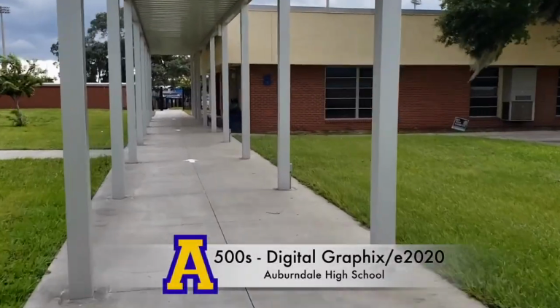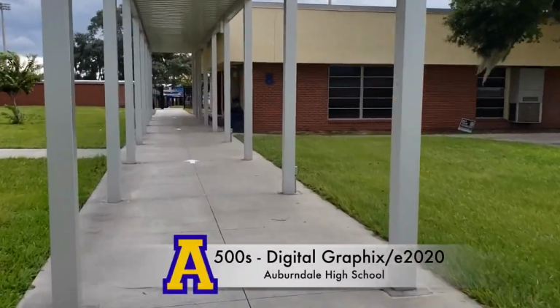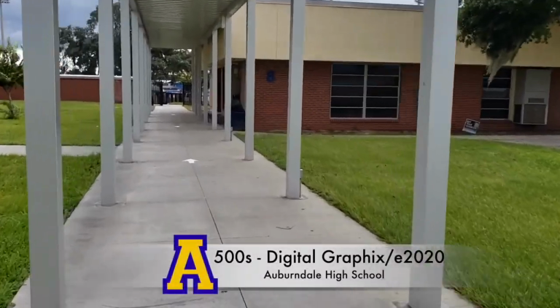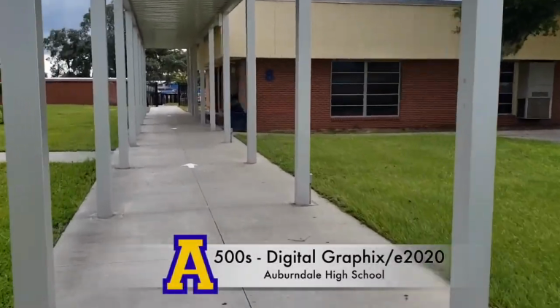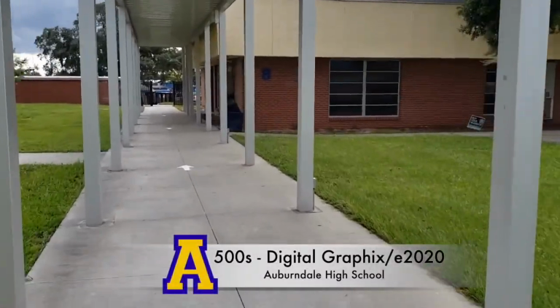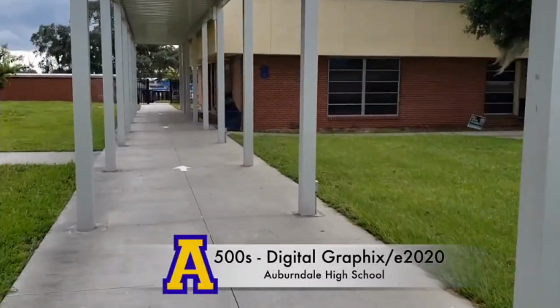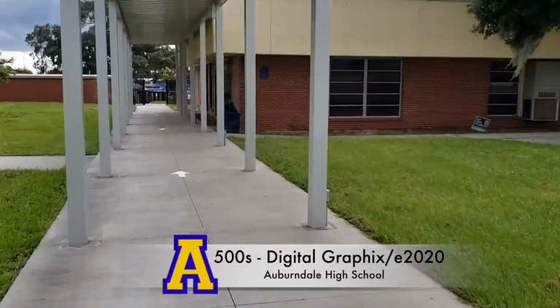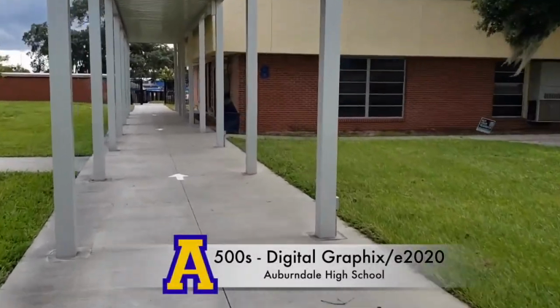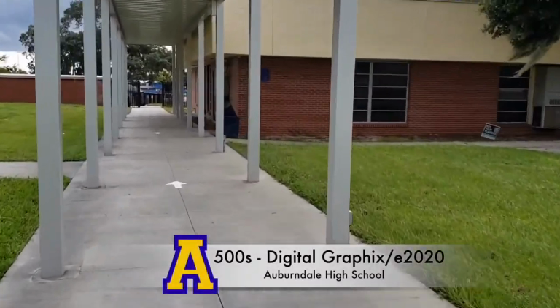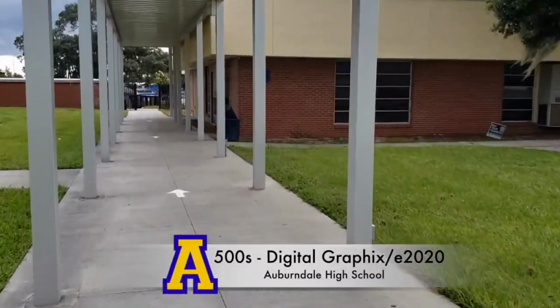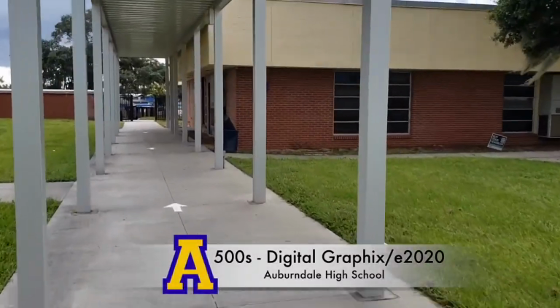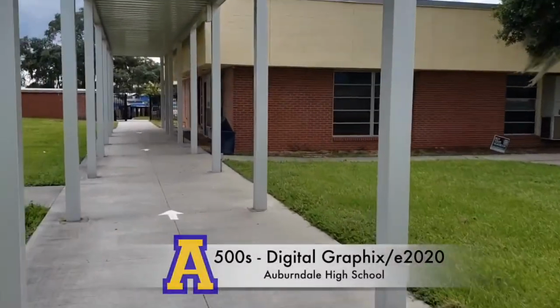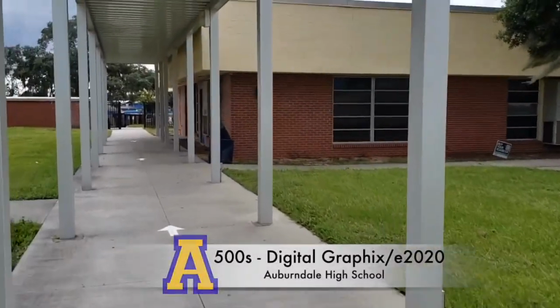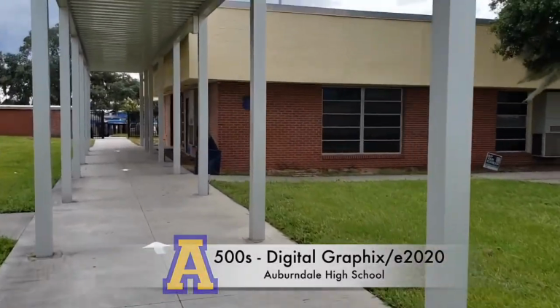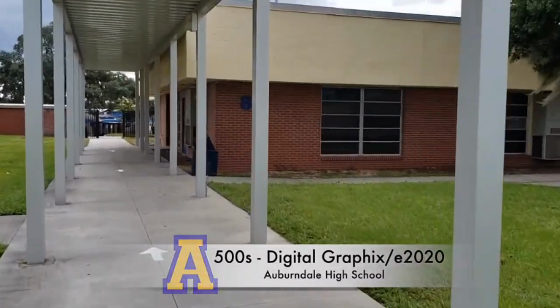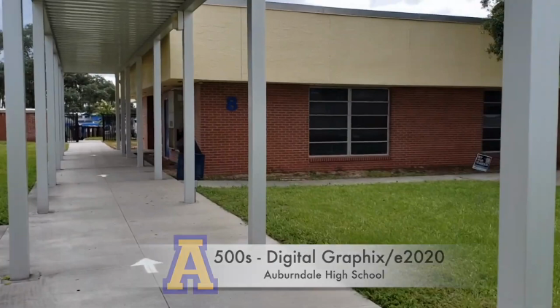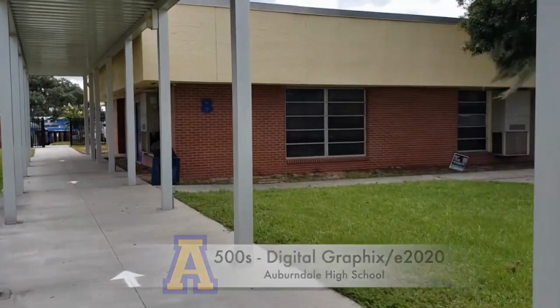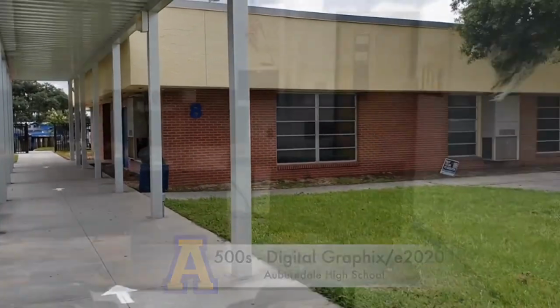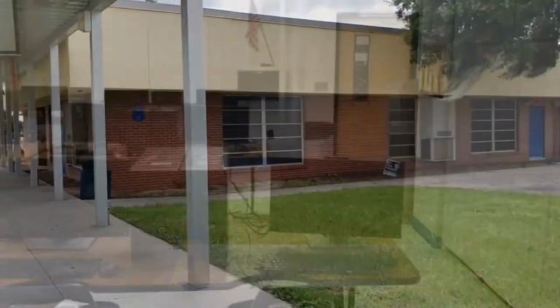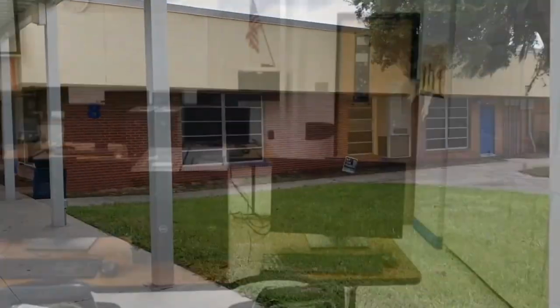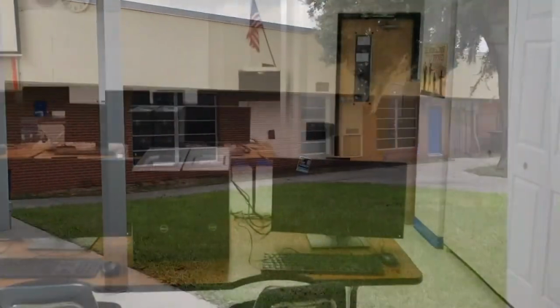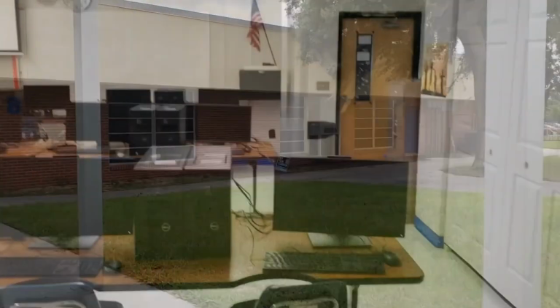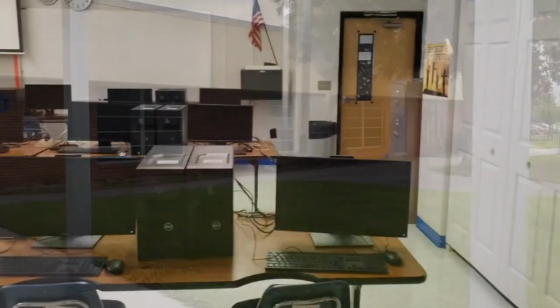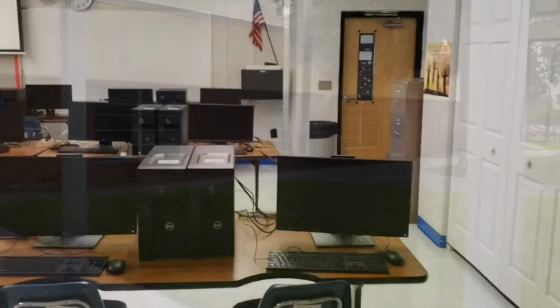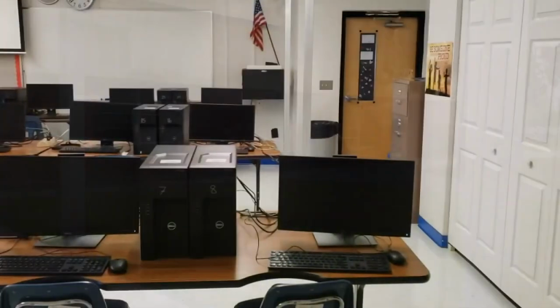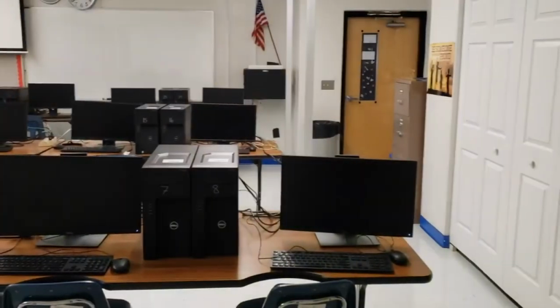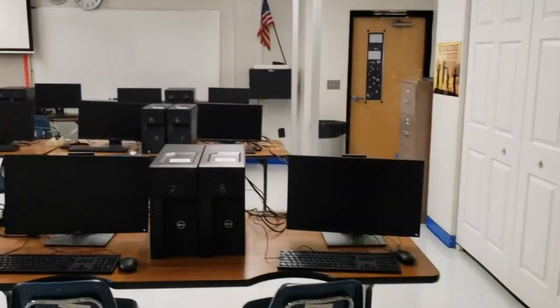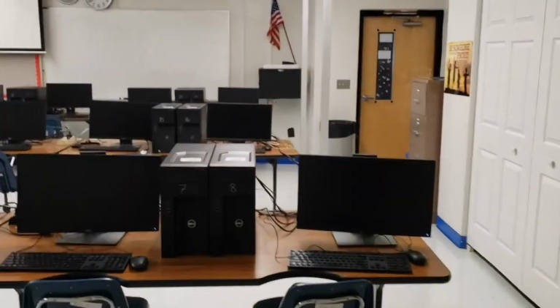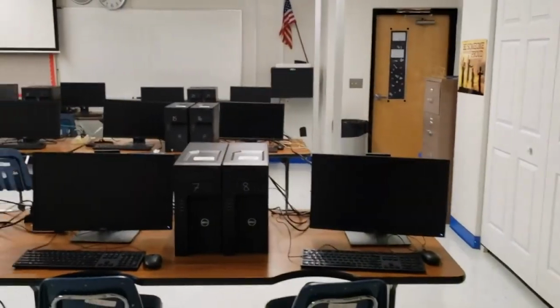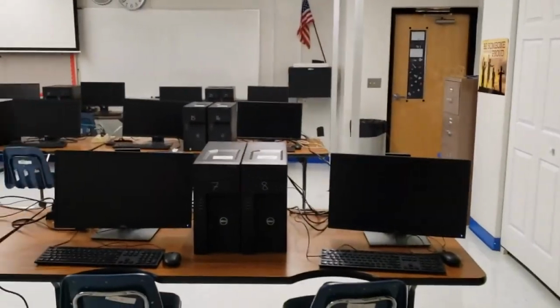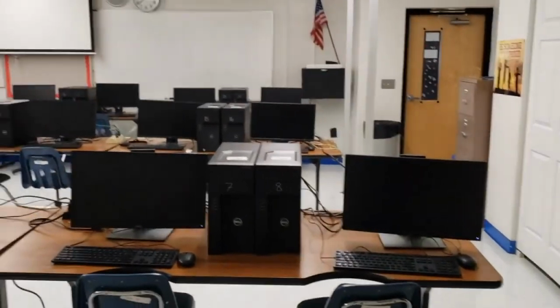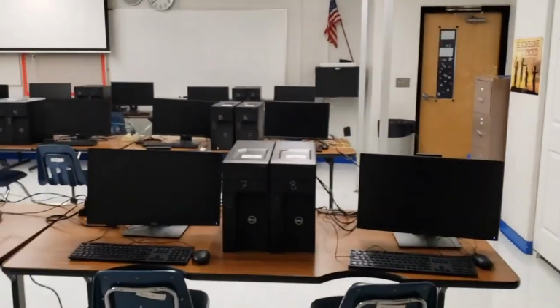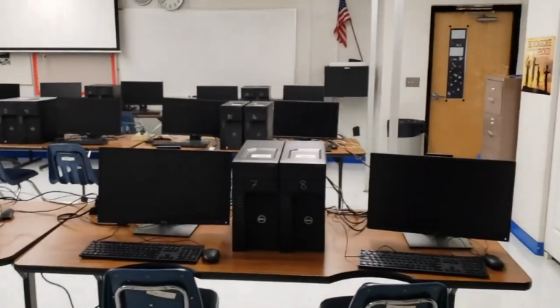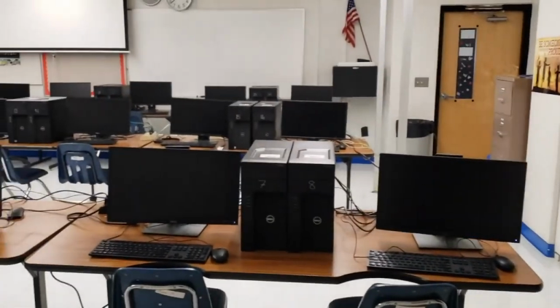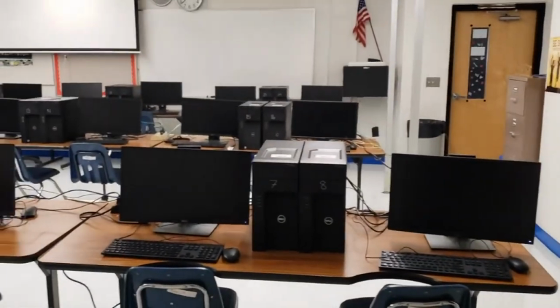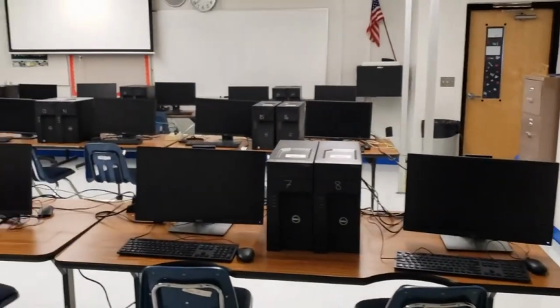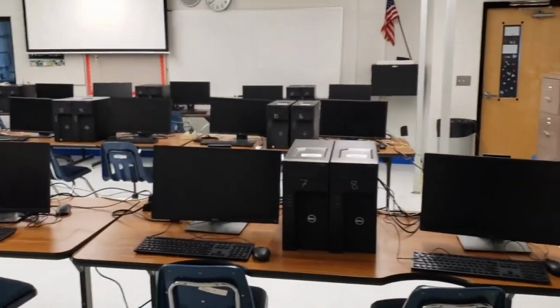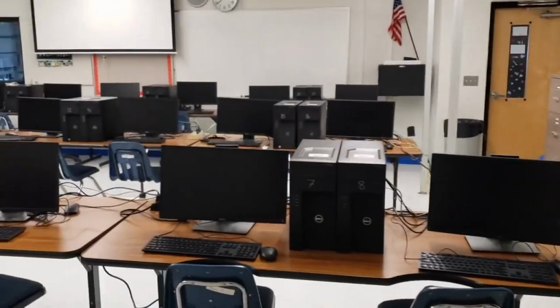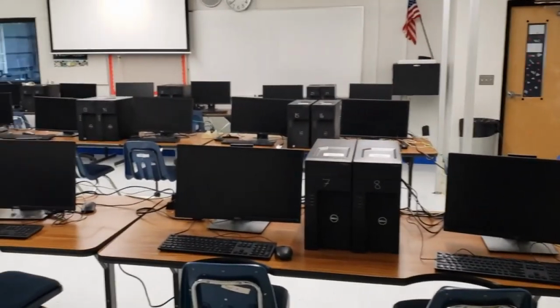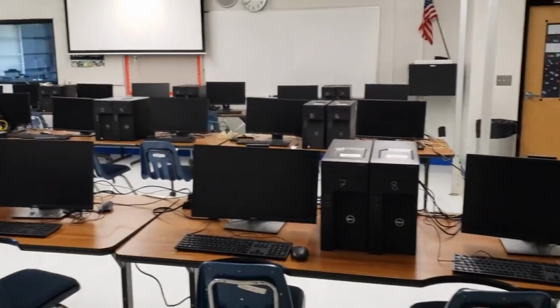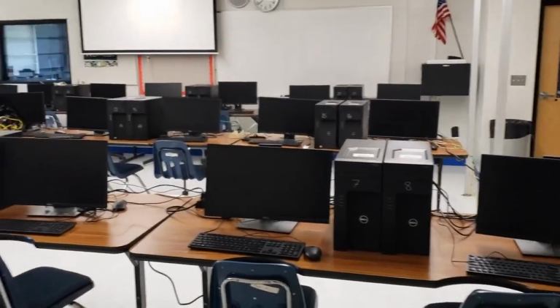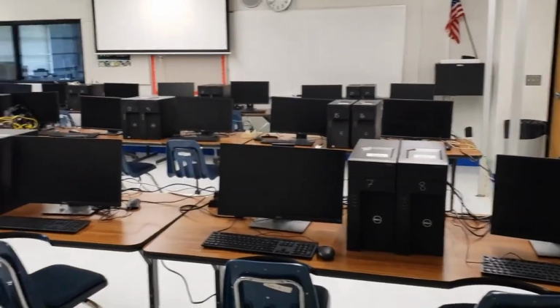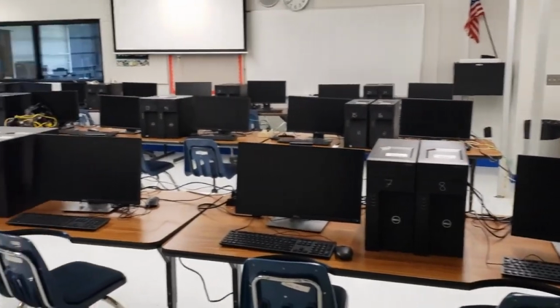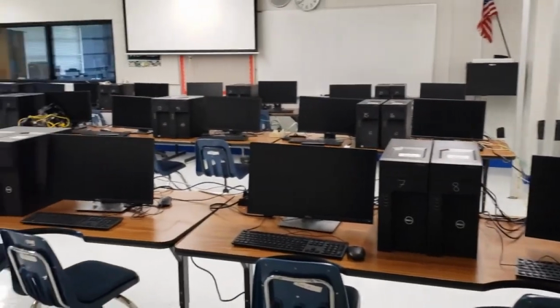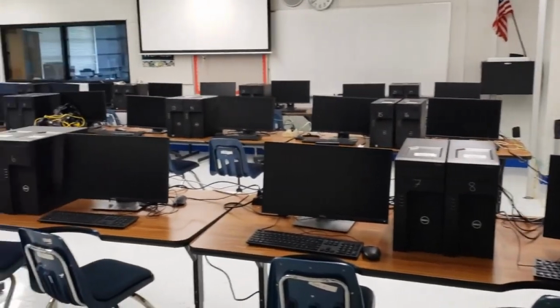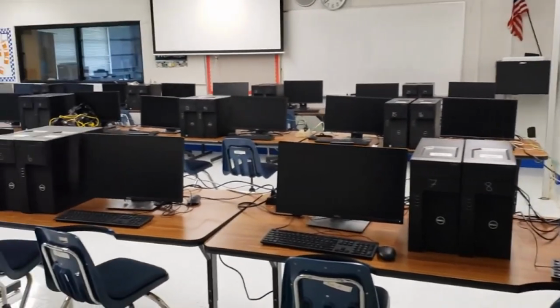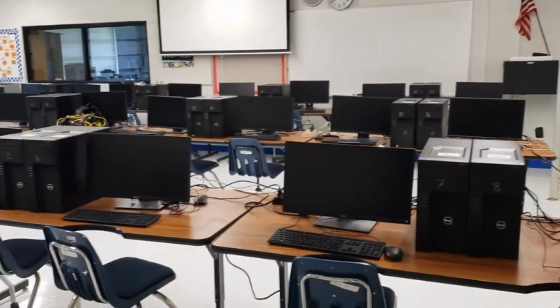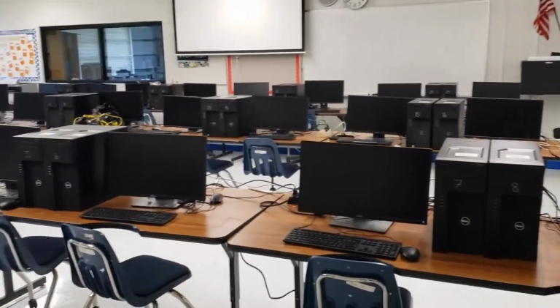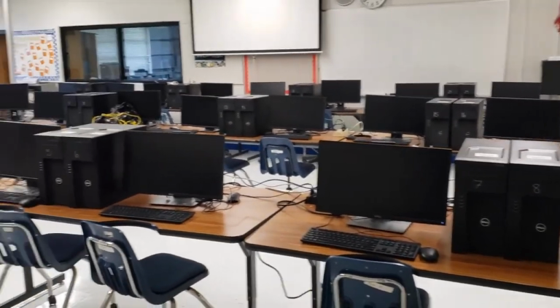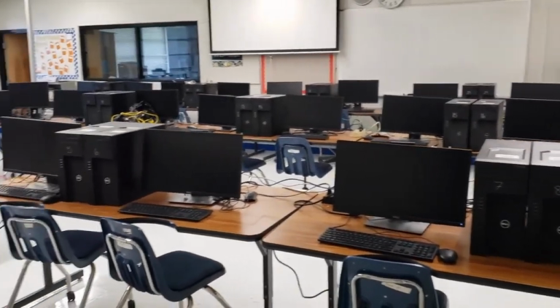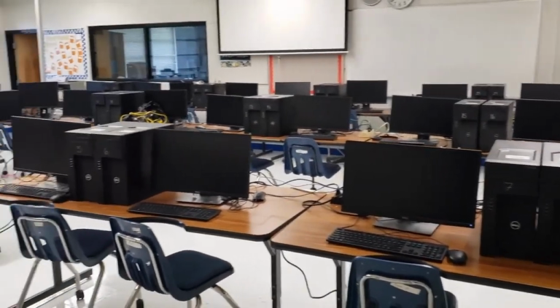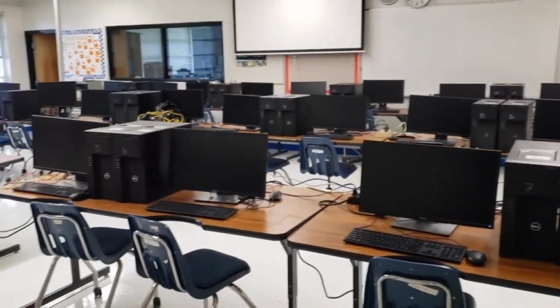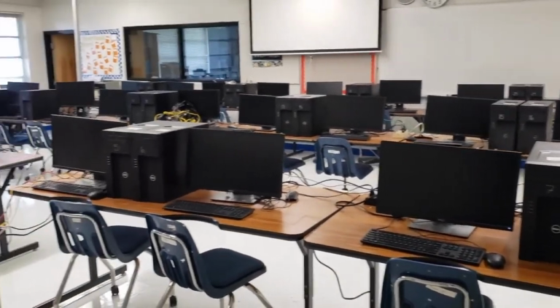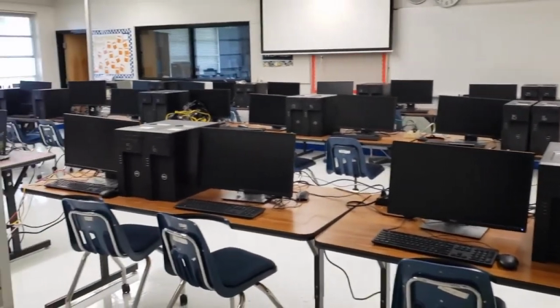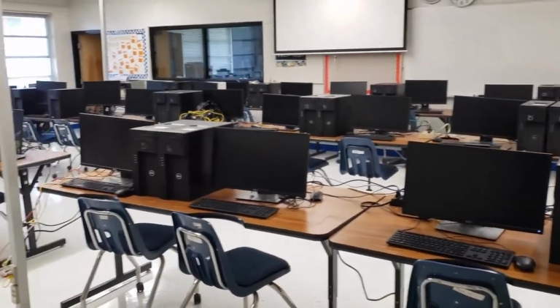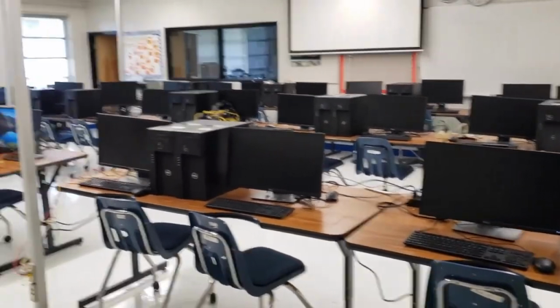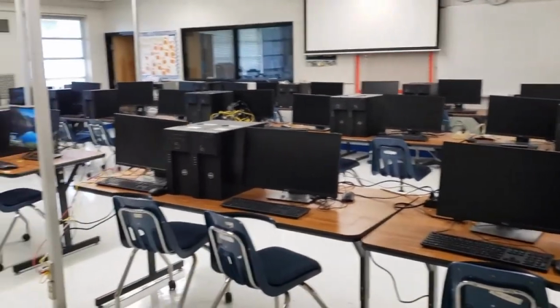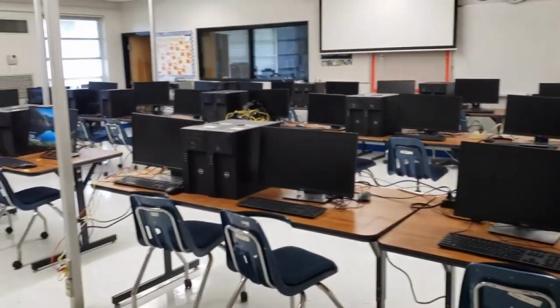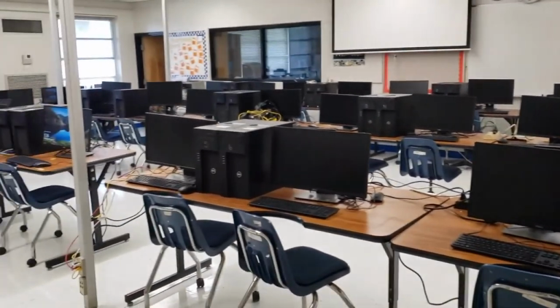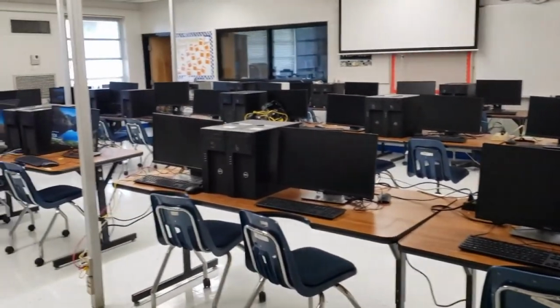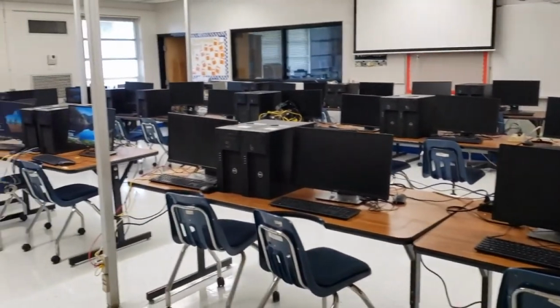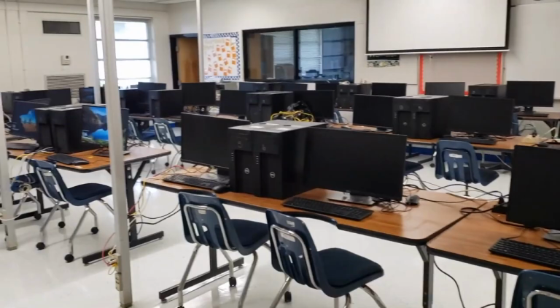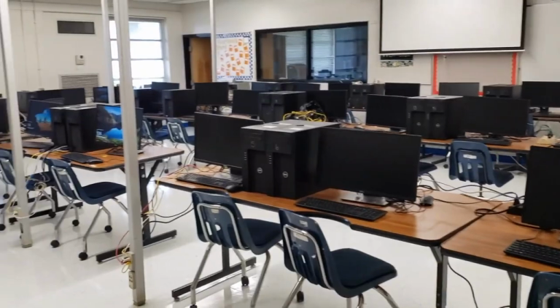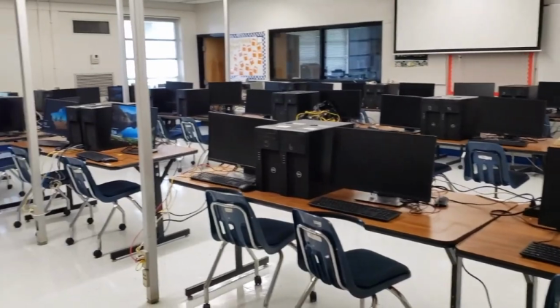Right now you're taking a look at the 500th building, home of the Digital Graphics Academy. Students taking yearbook or digital design will report to their classes here.